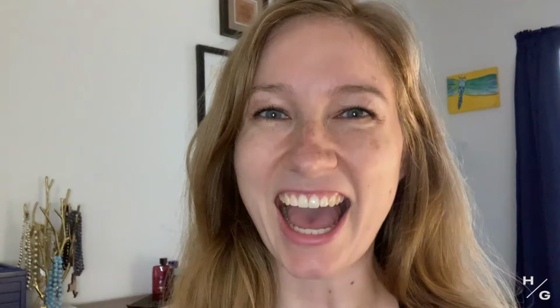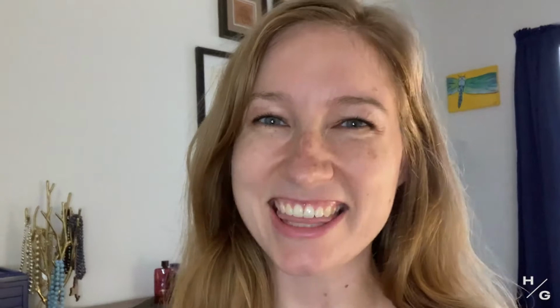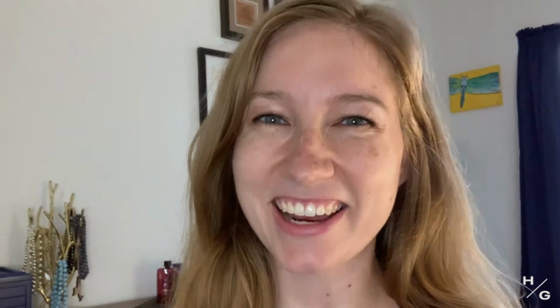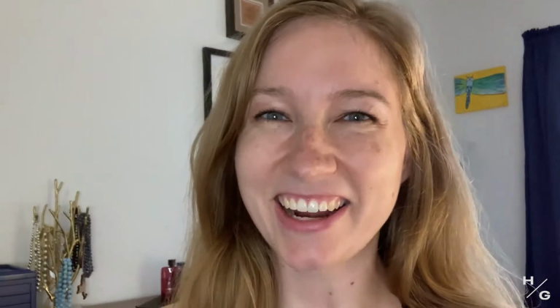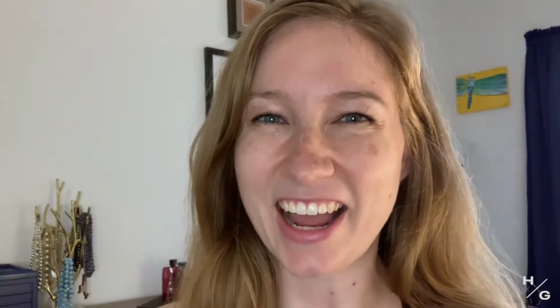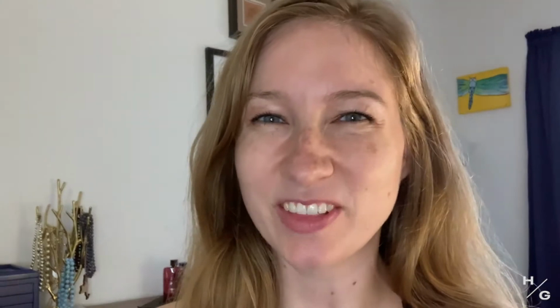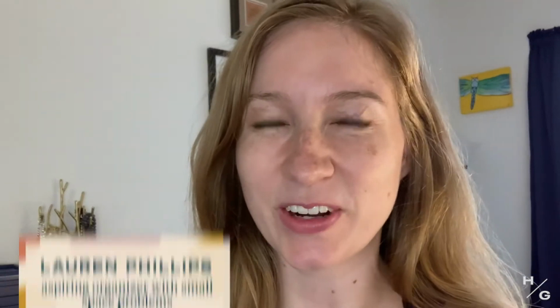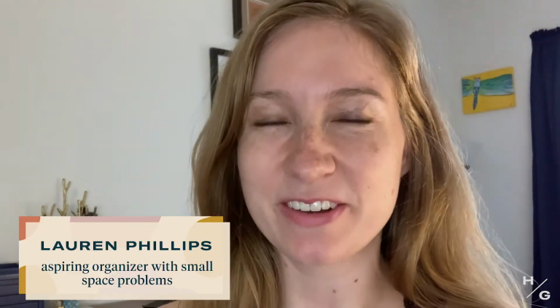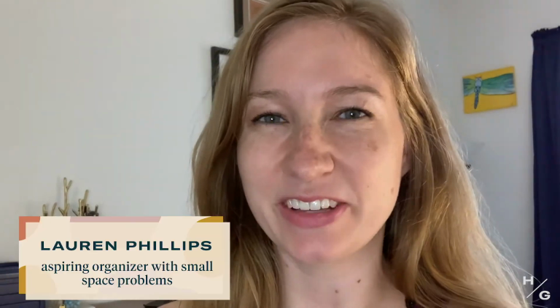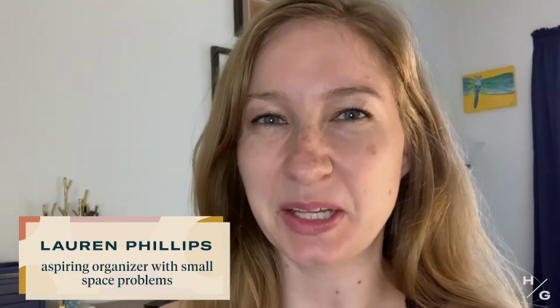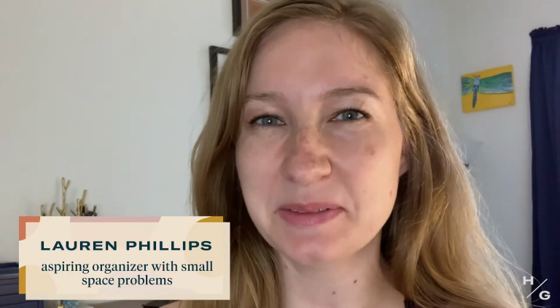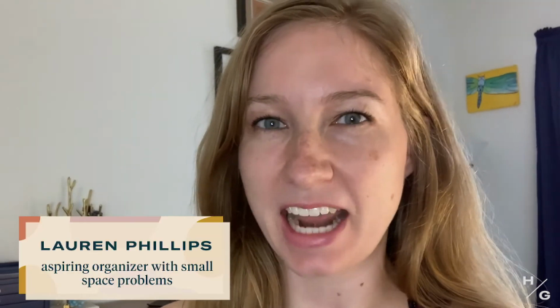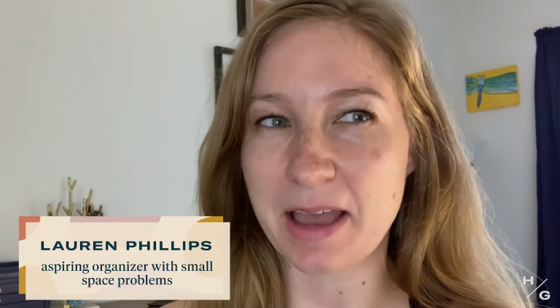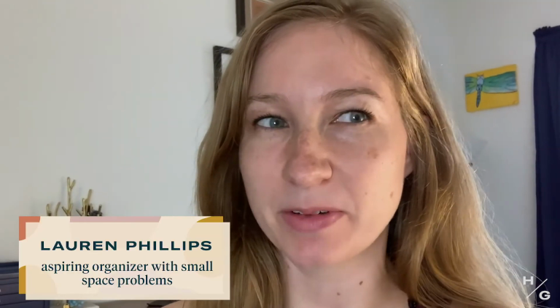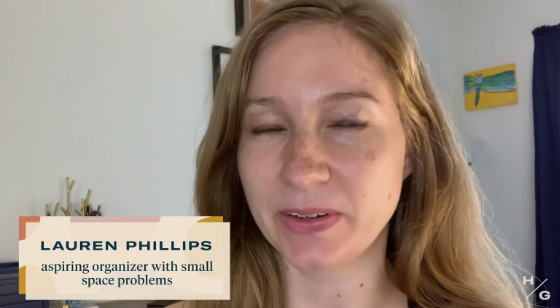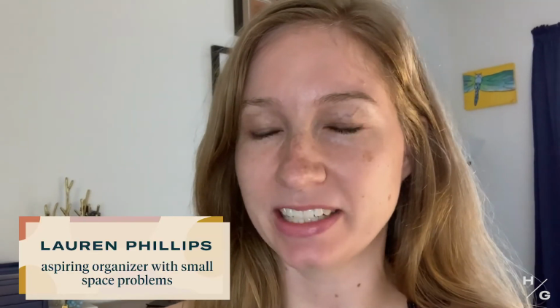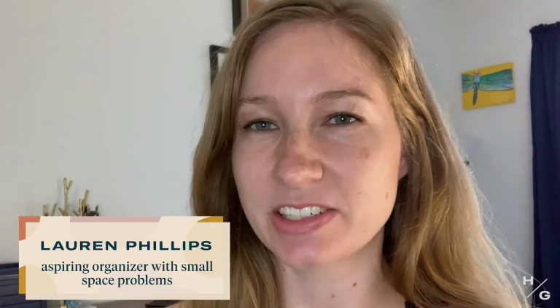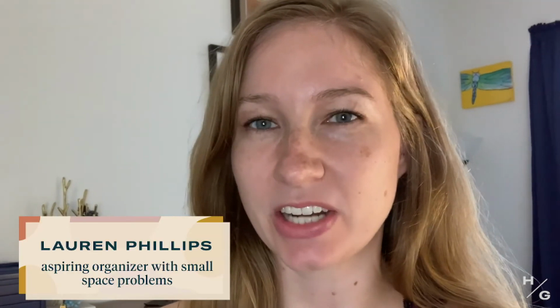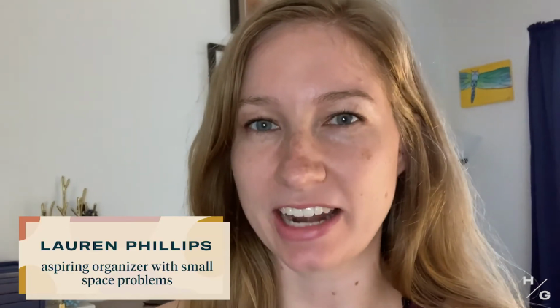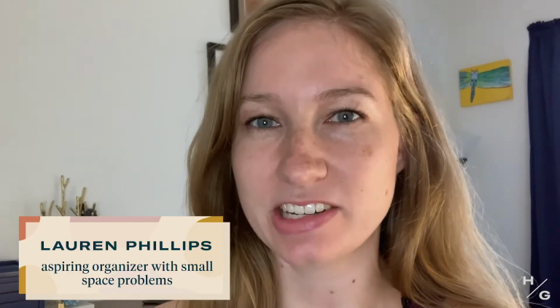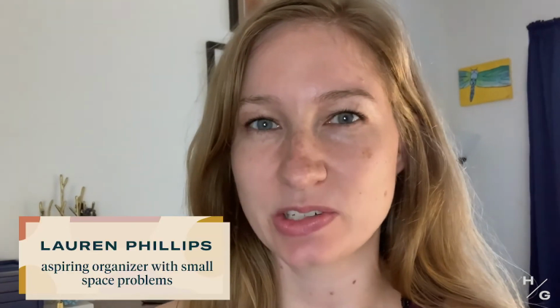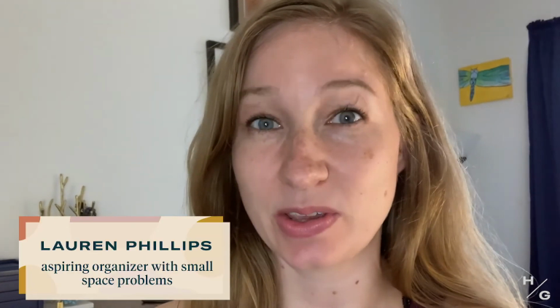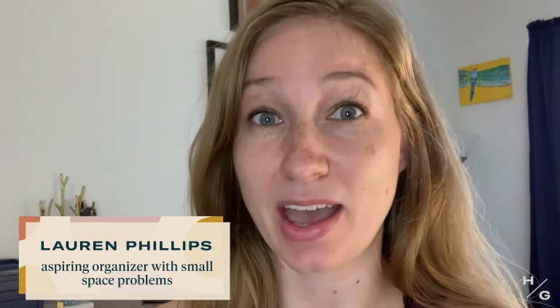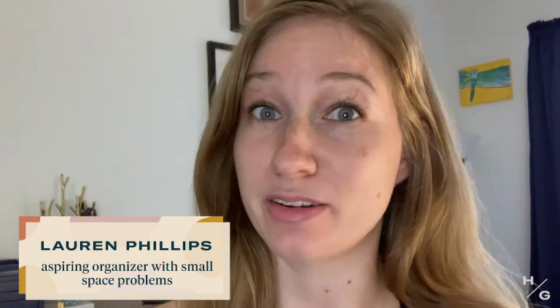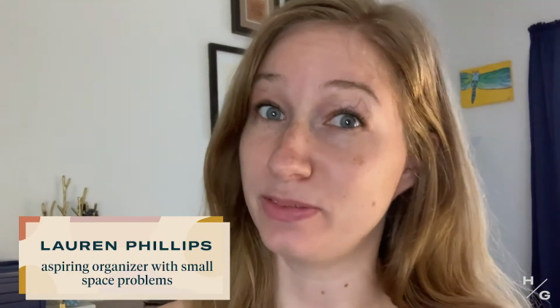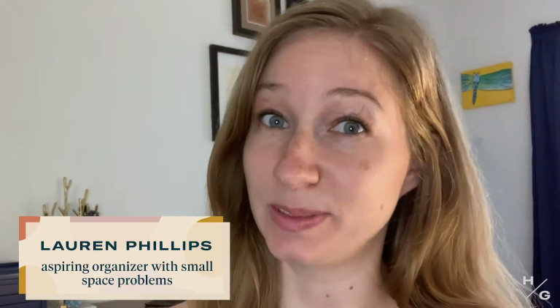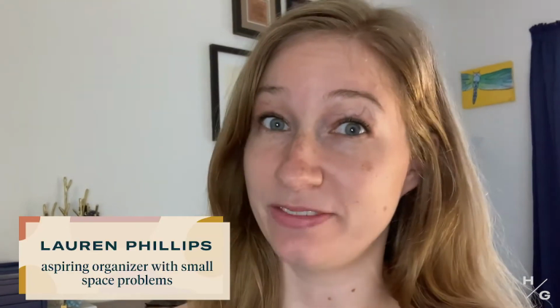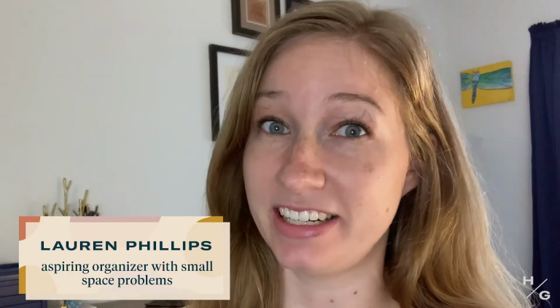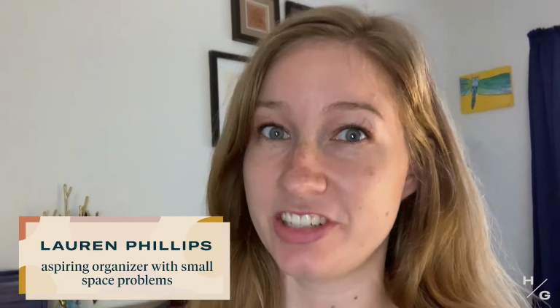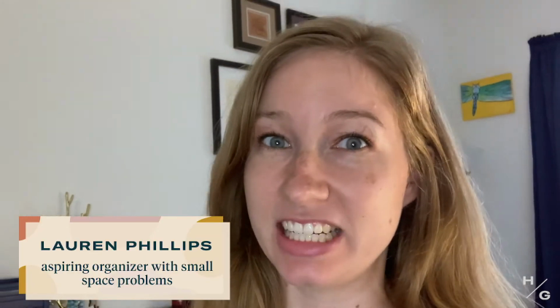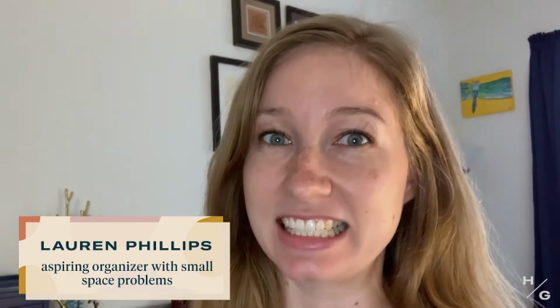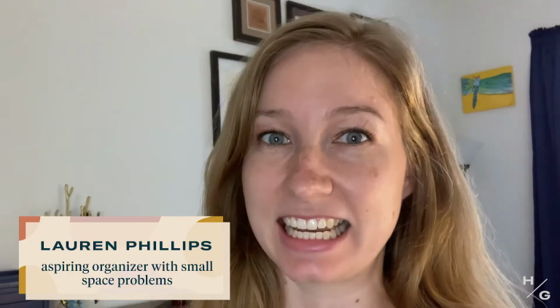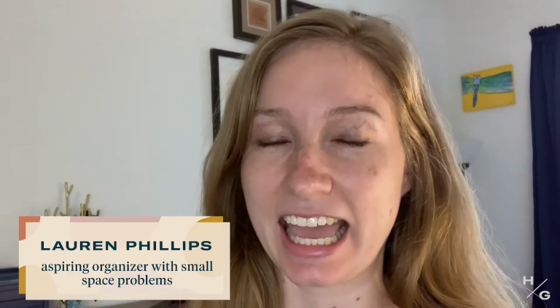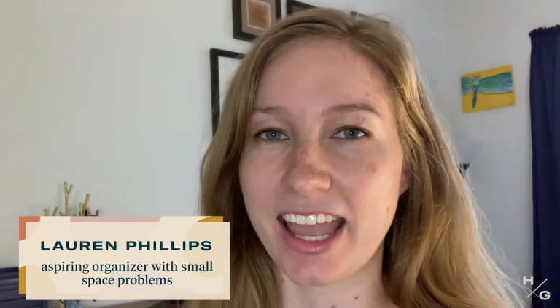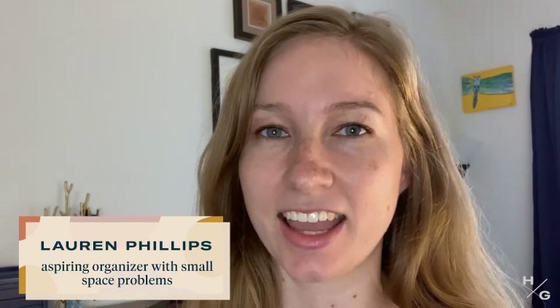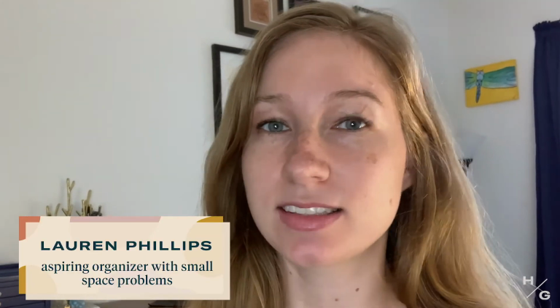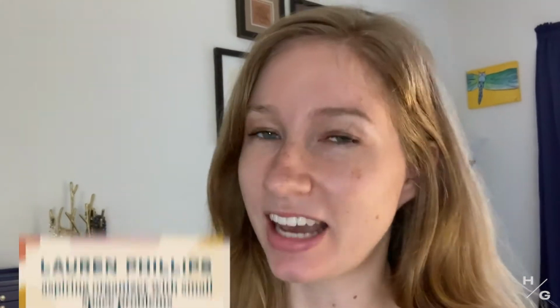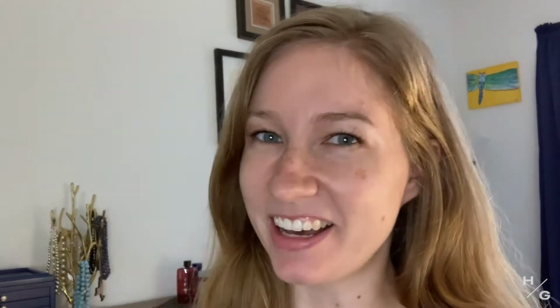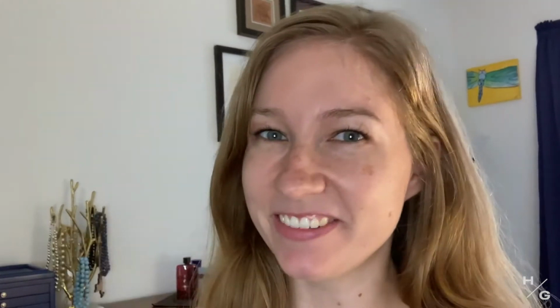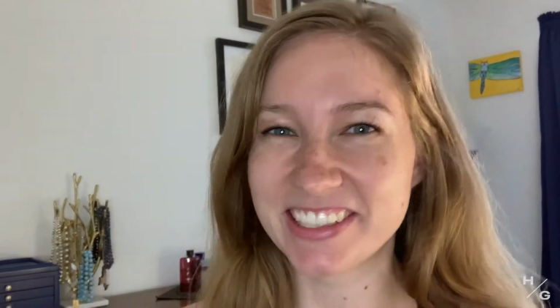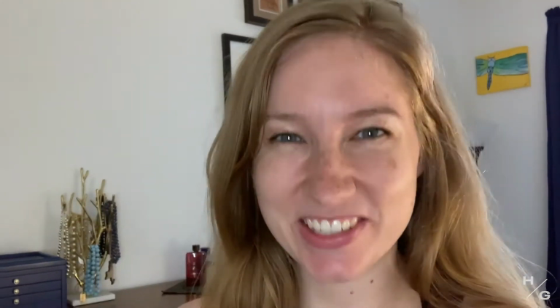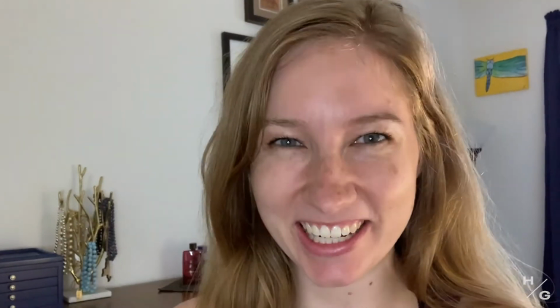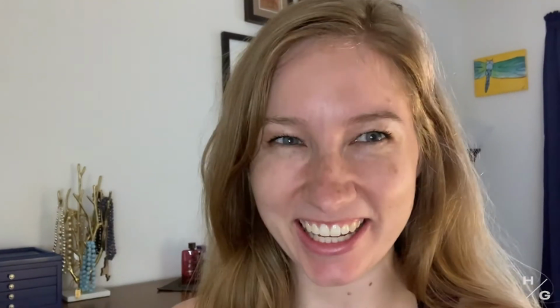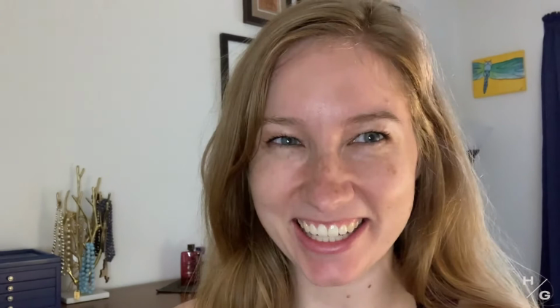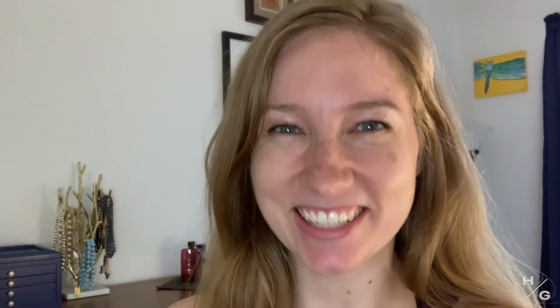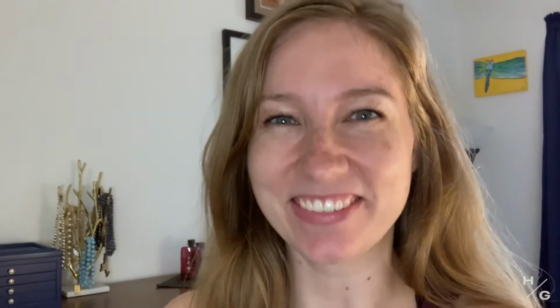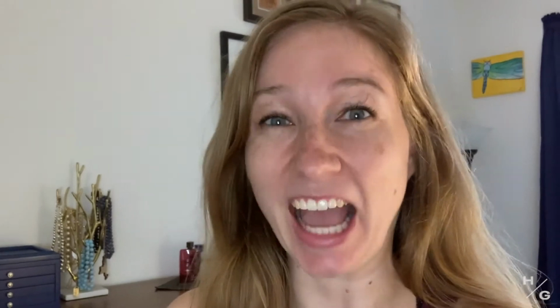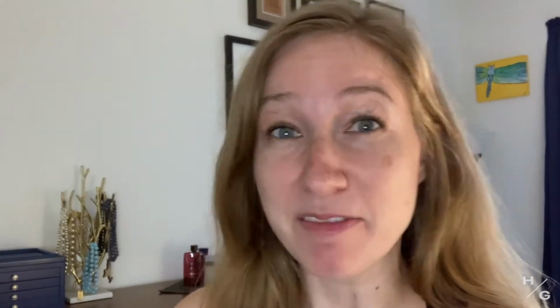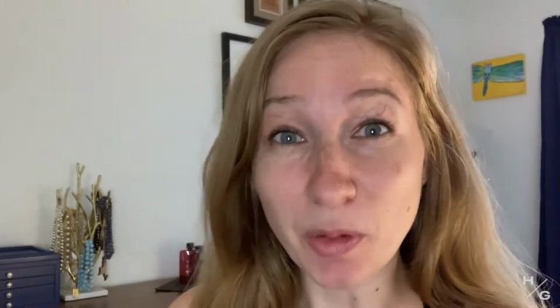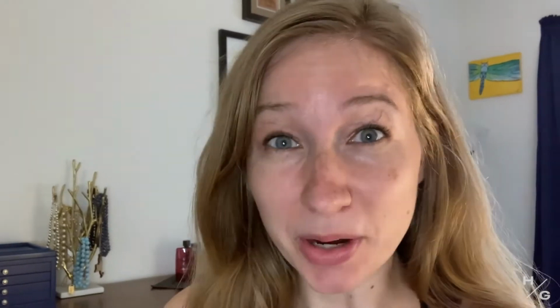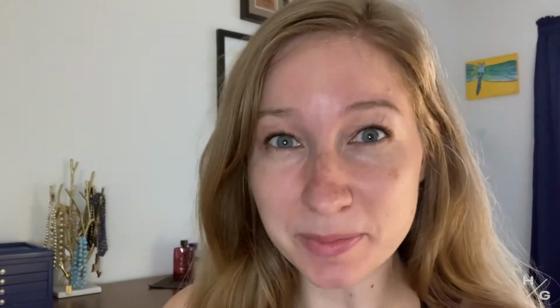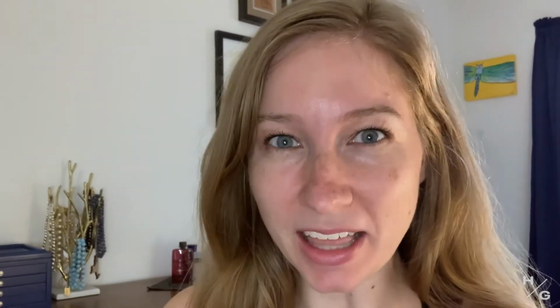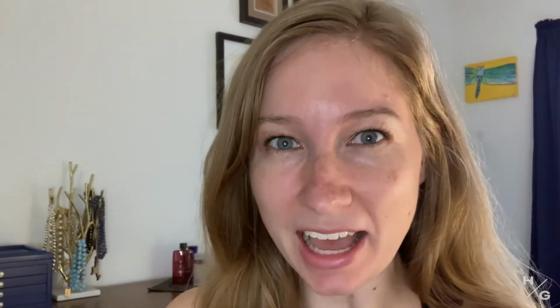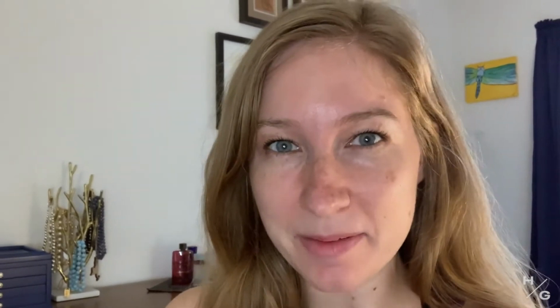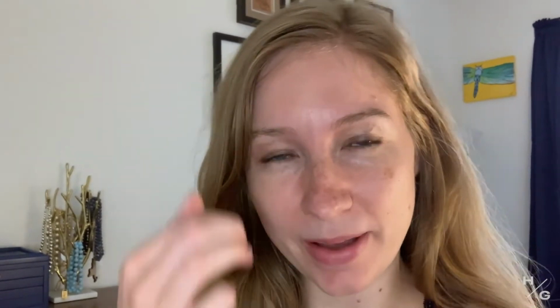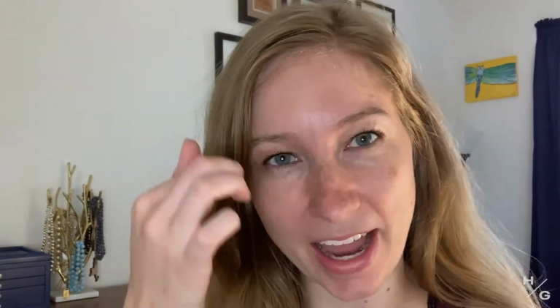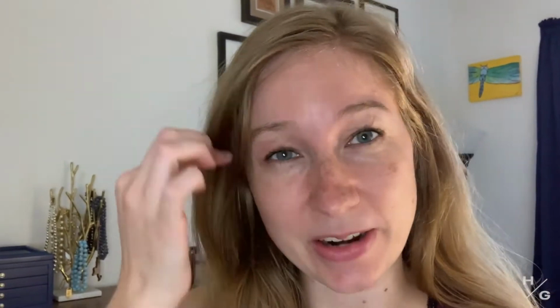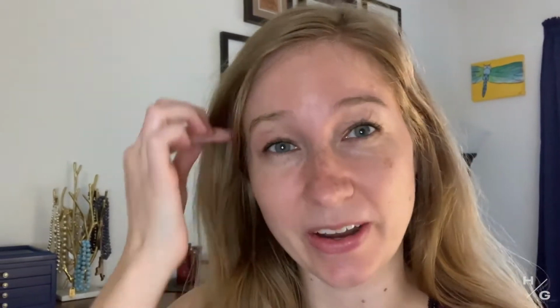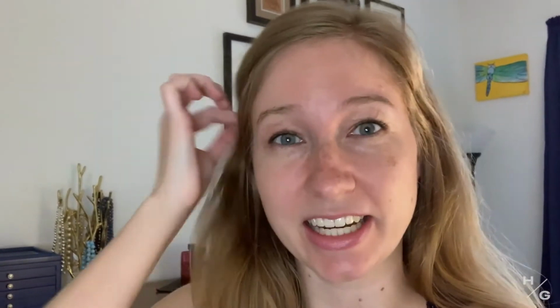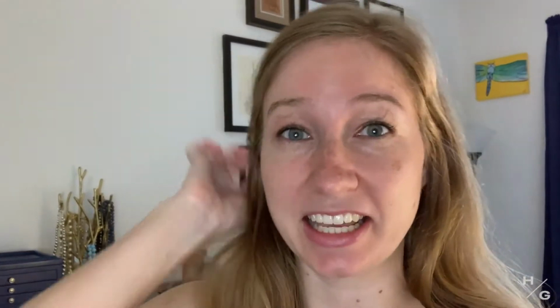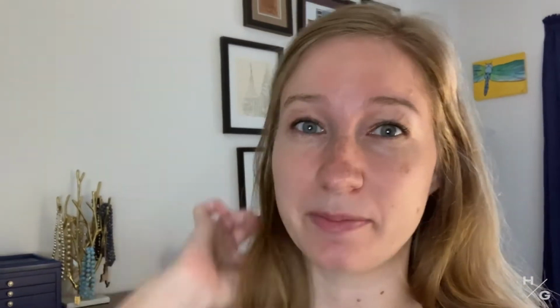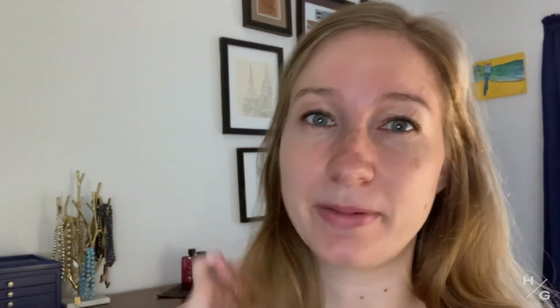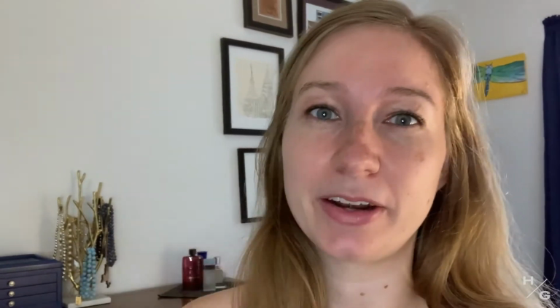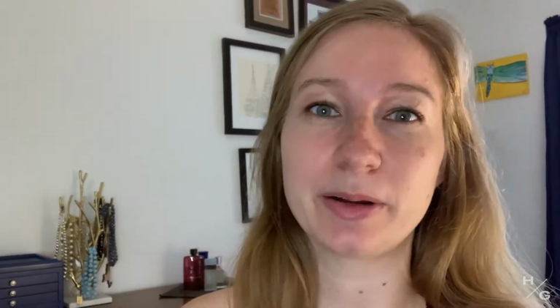Hi there, I'm Lauren Phillips and I'm going to try to show you how to fold a fitted sheet today. It's tough, it's tricky, it's something I'm horrible at, but I know I need to get better.